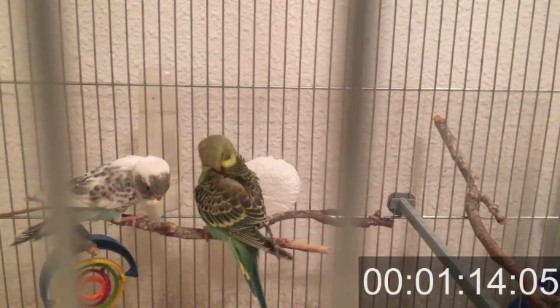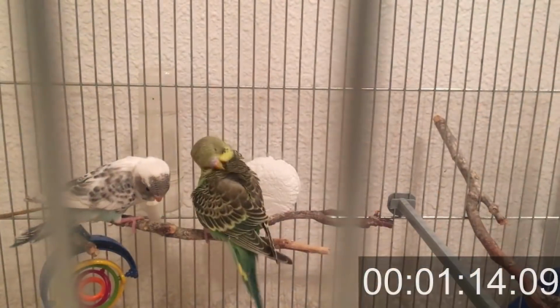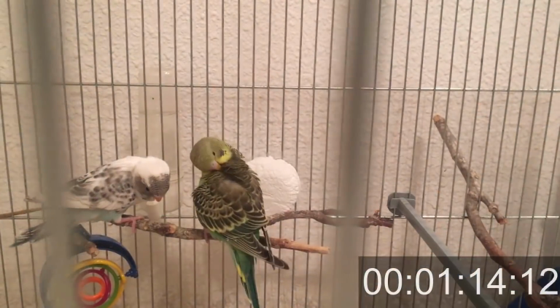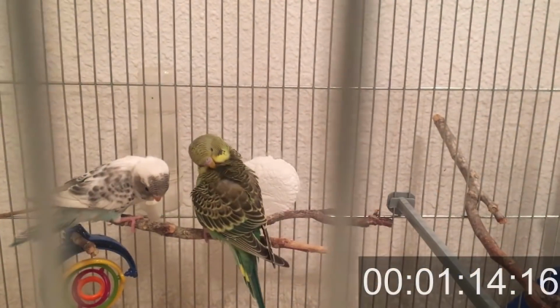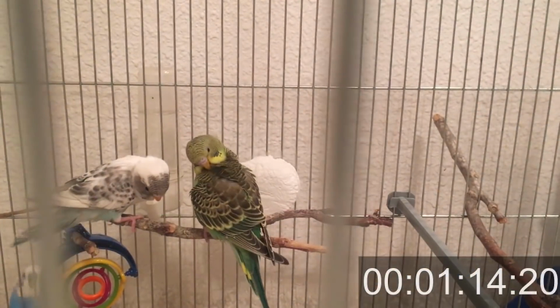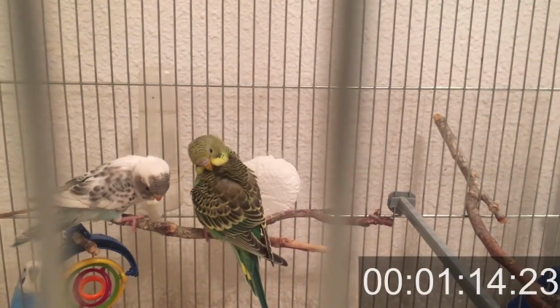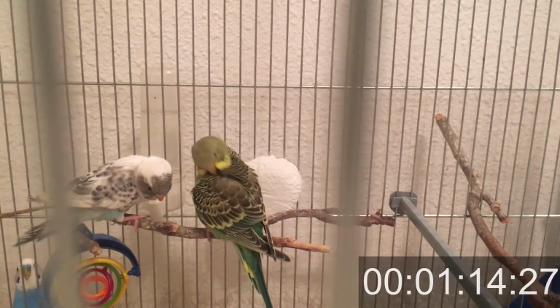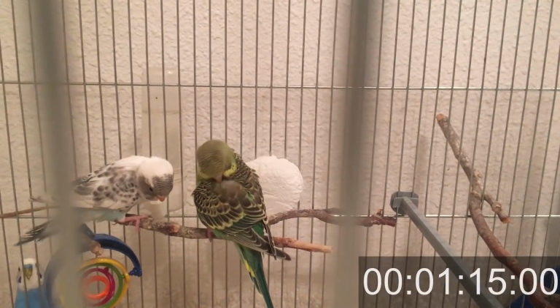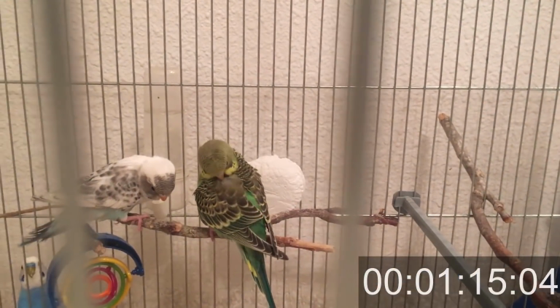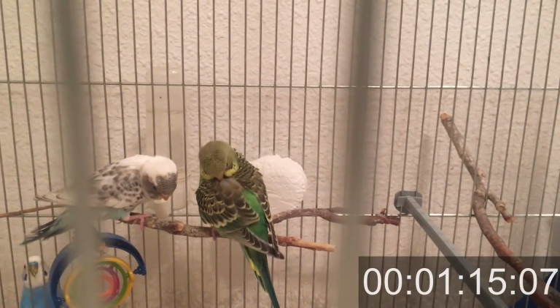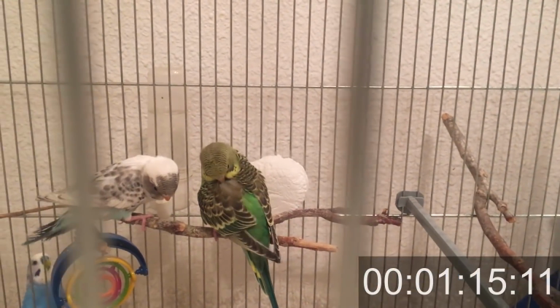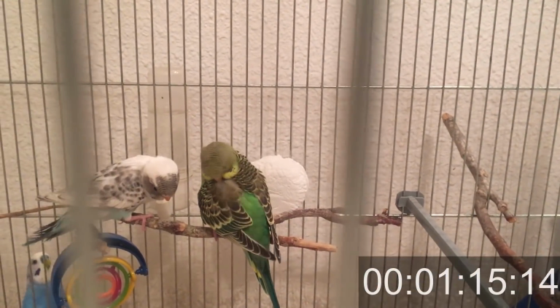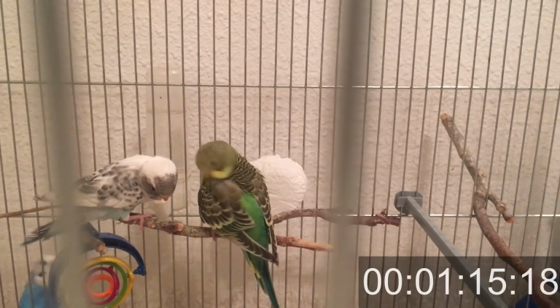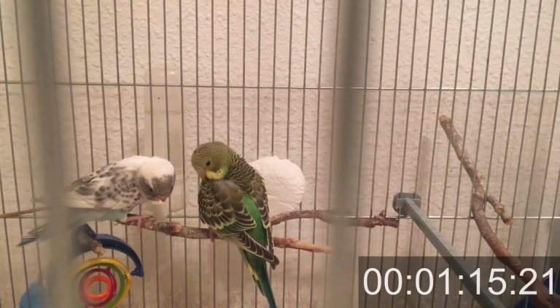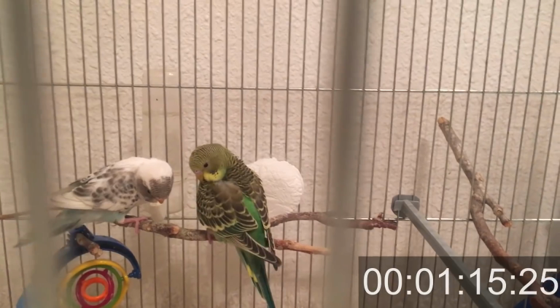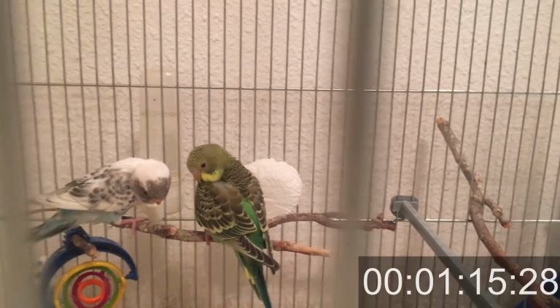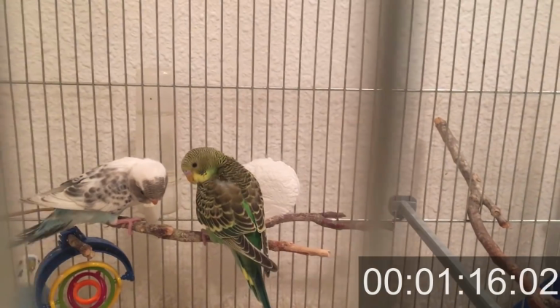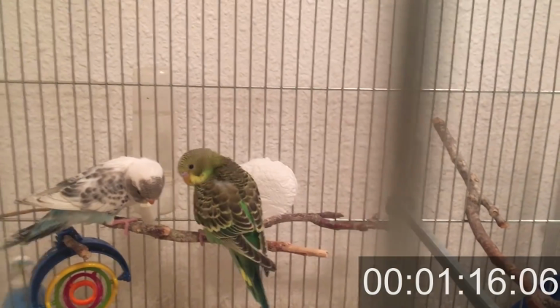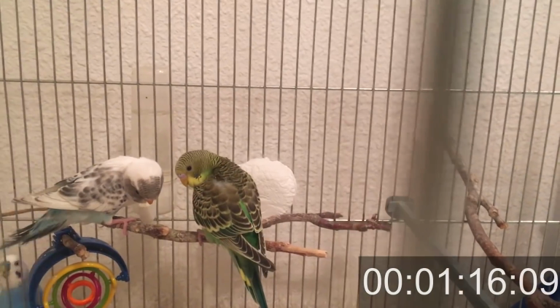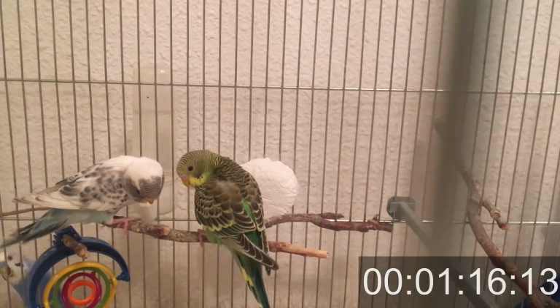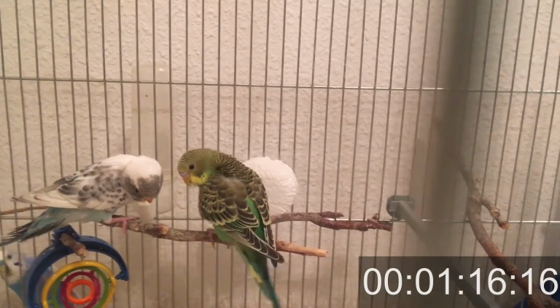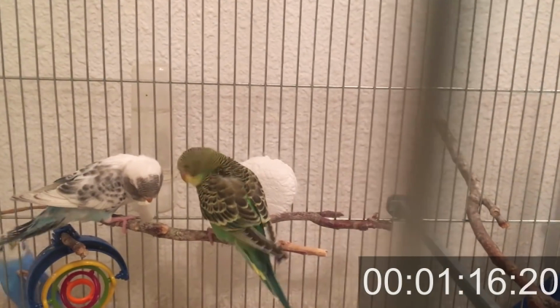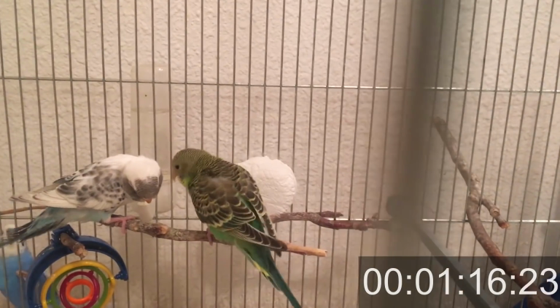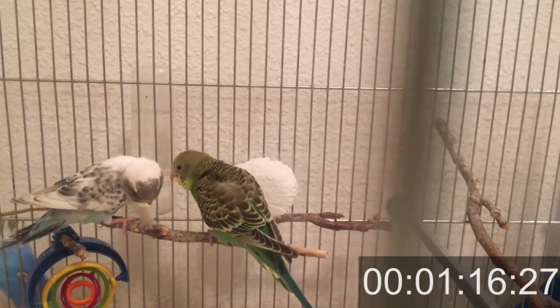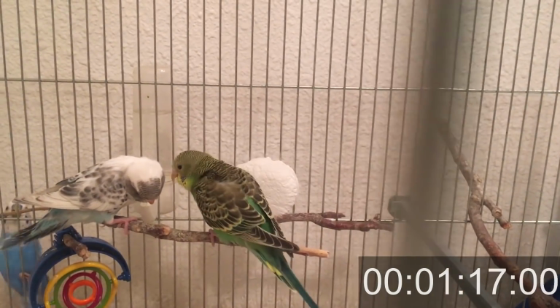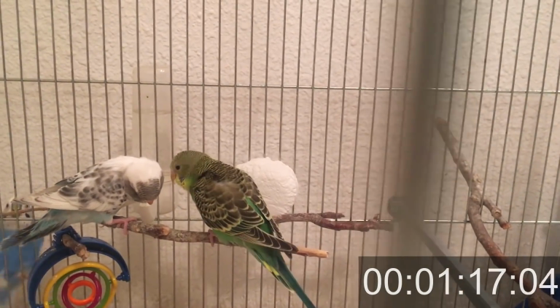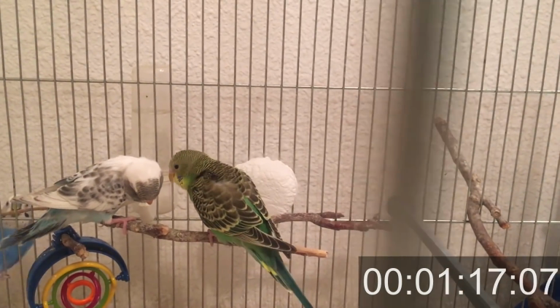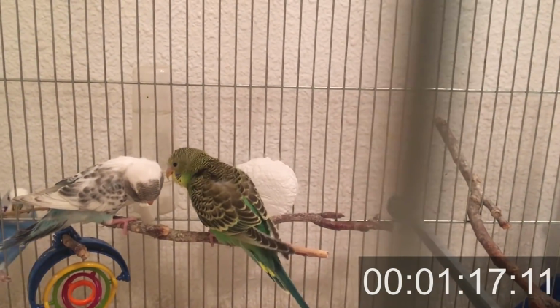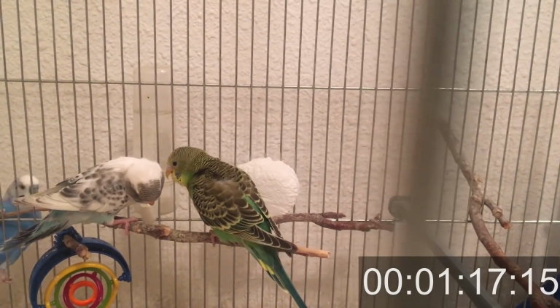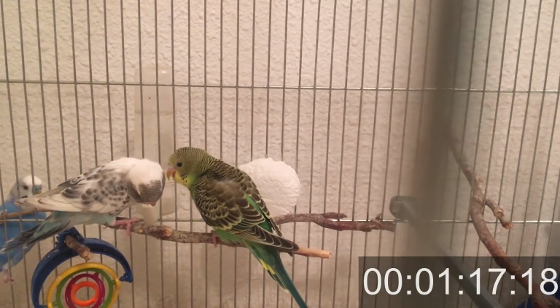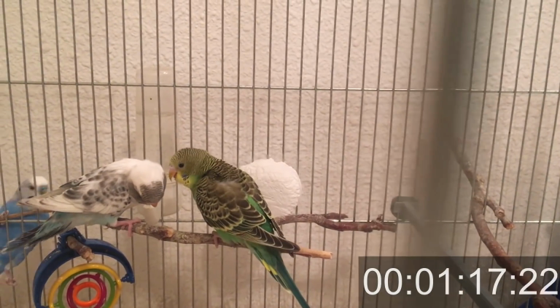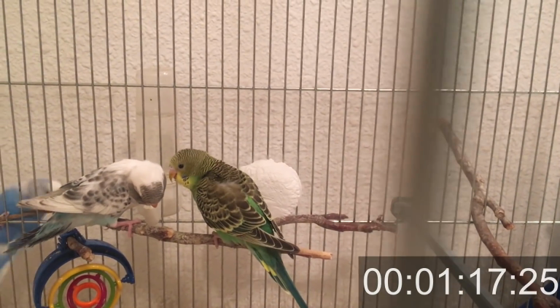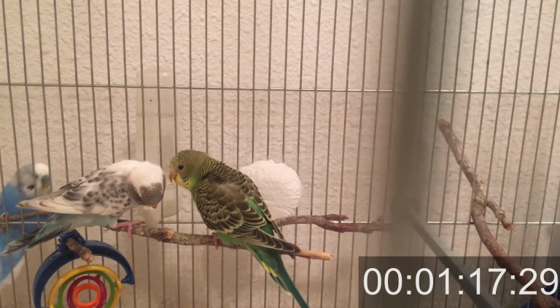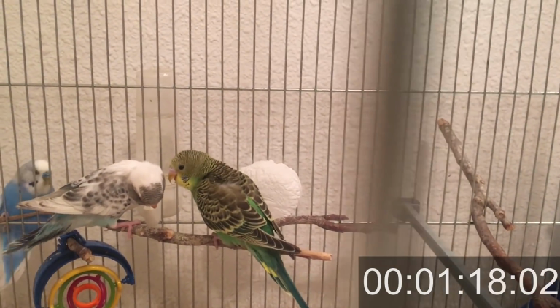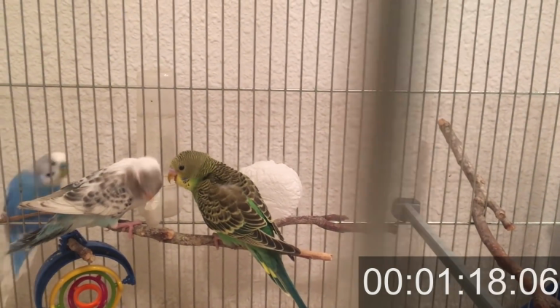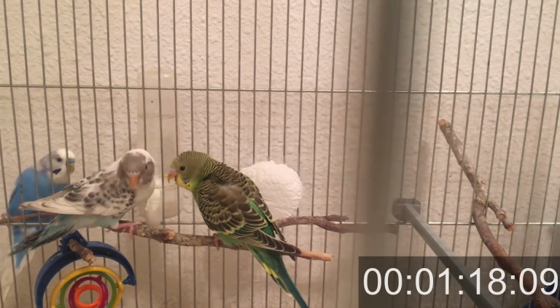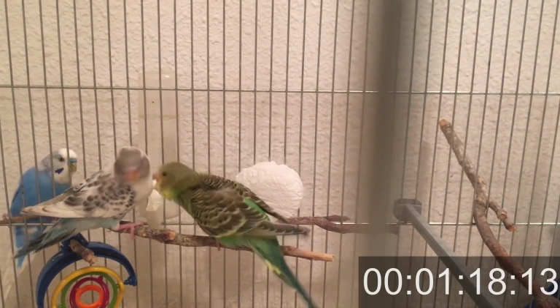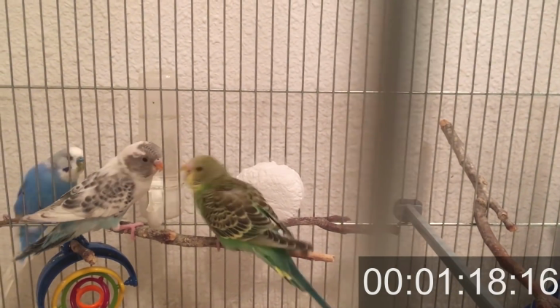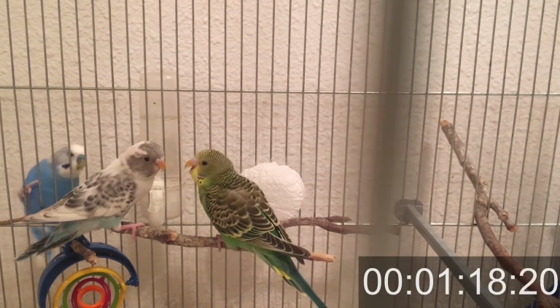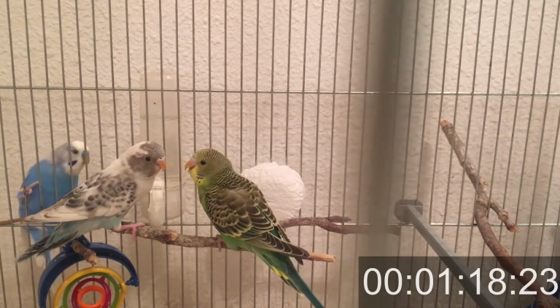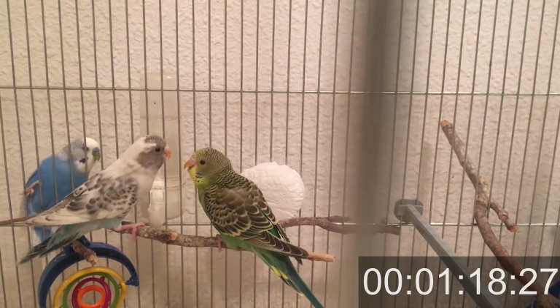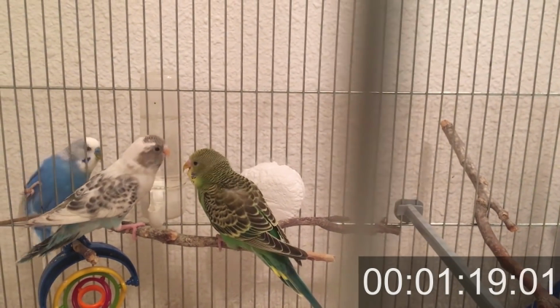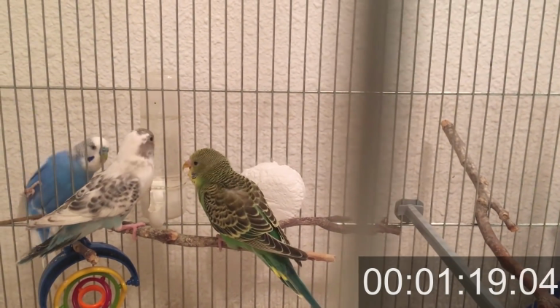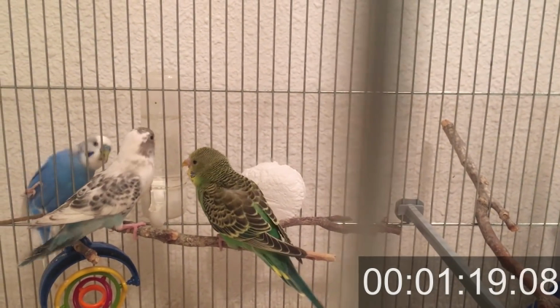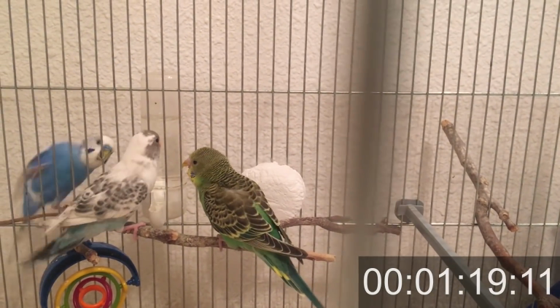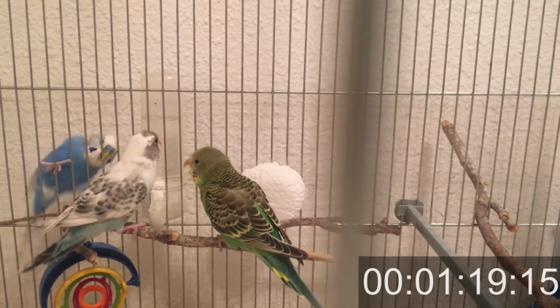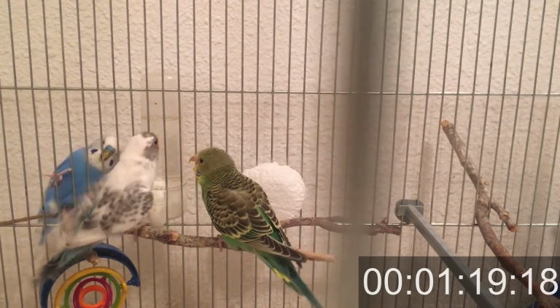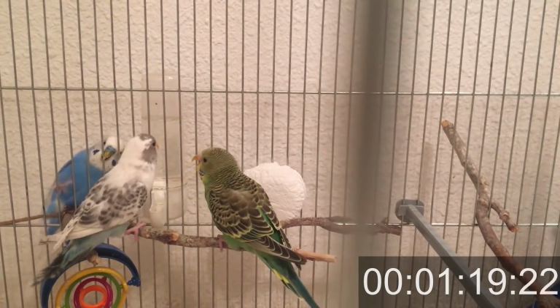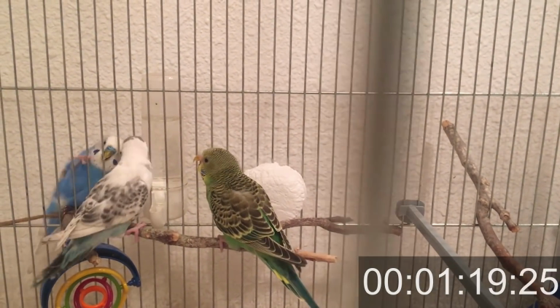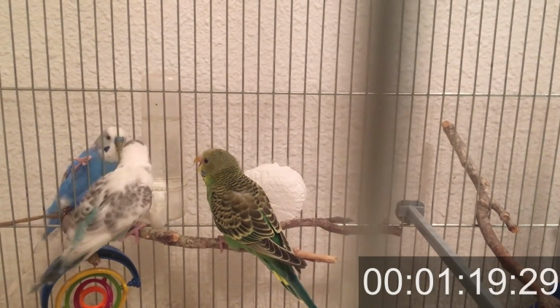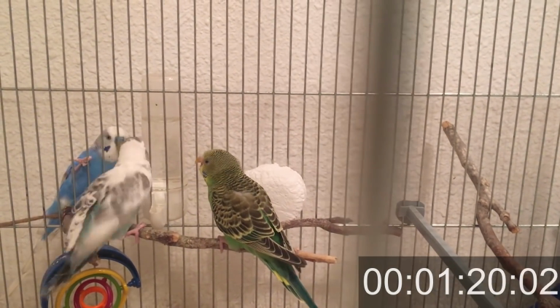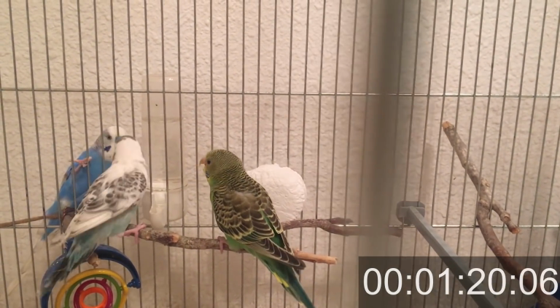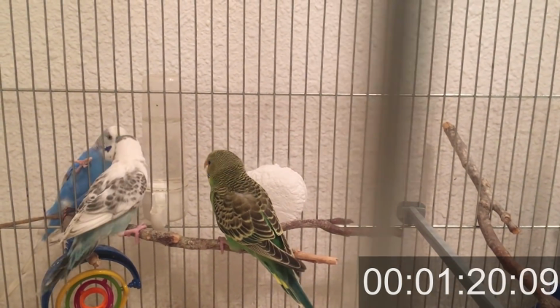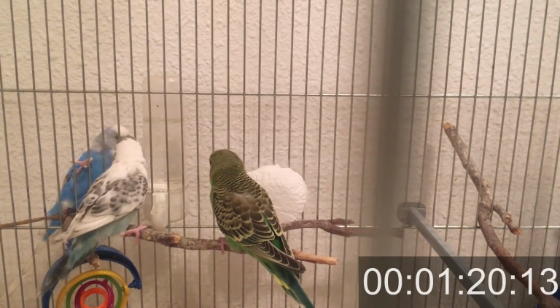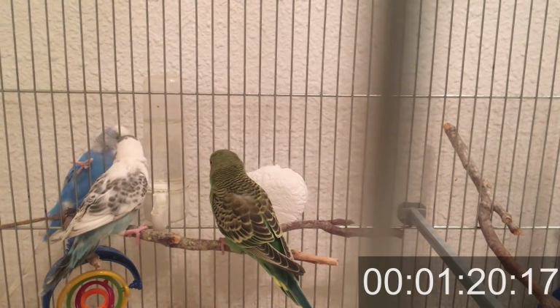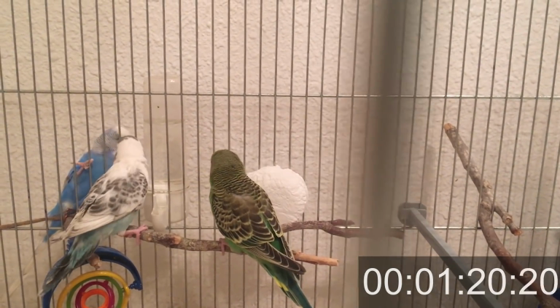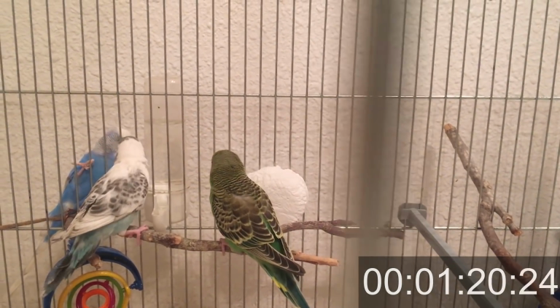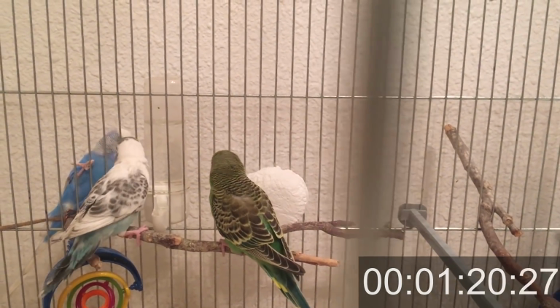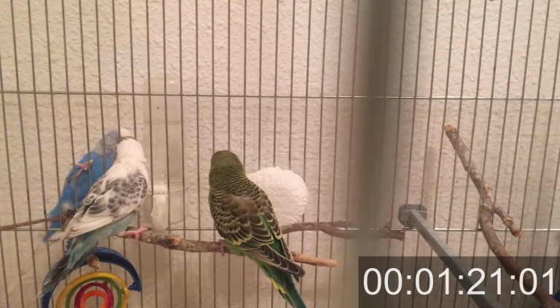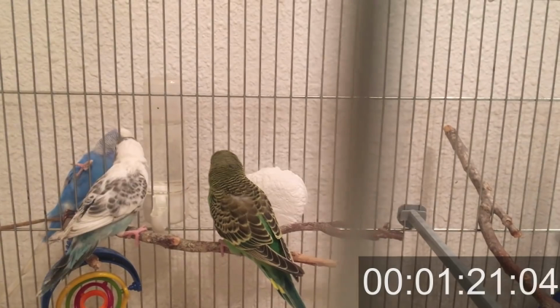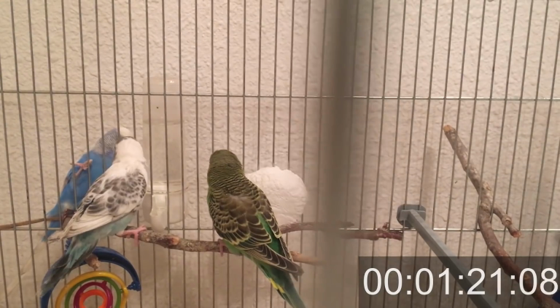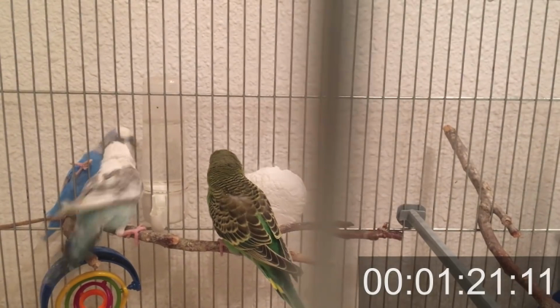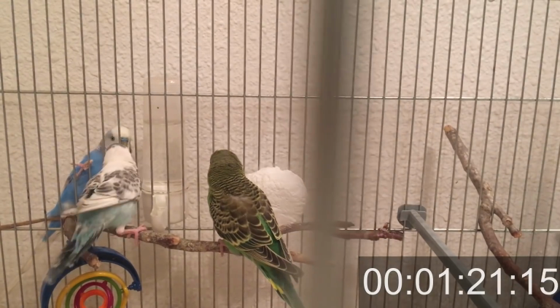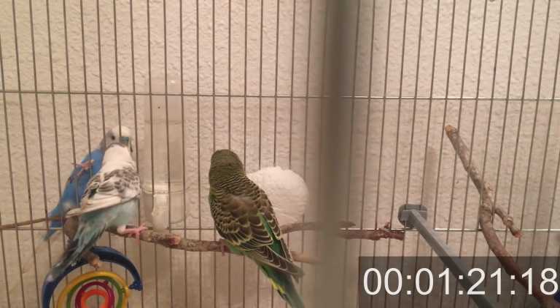But the good news is your budgie is not happy about that either. Believe it or not, he wants to come back home more than you do.